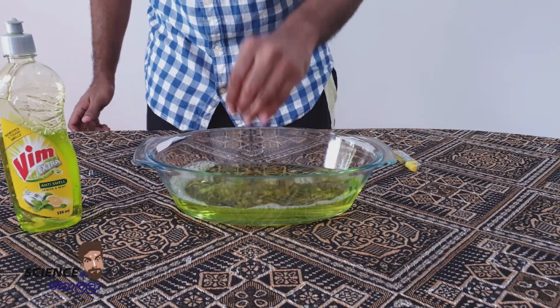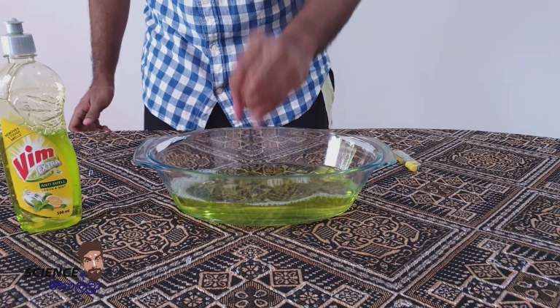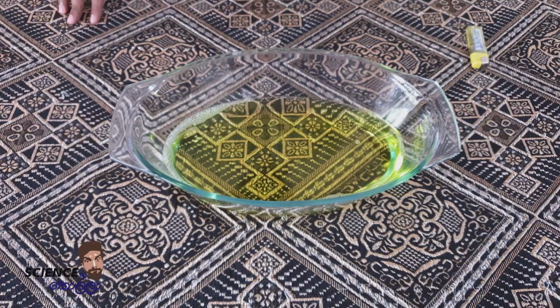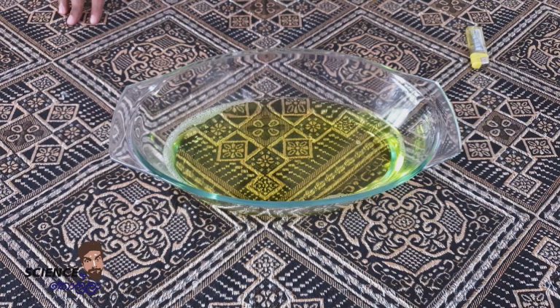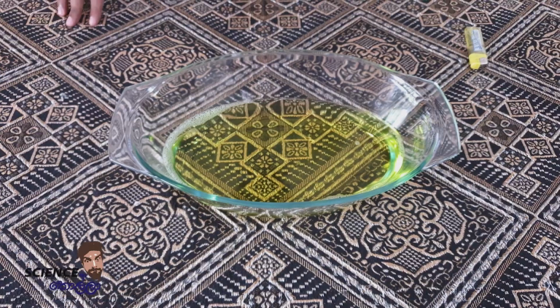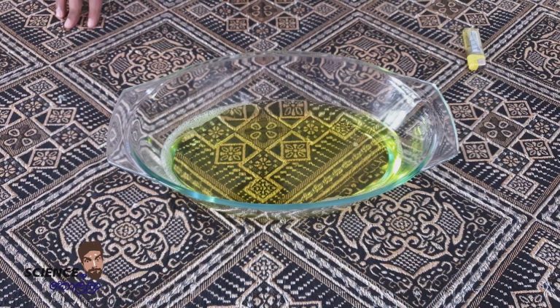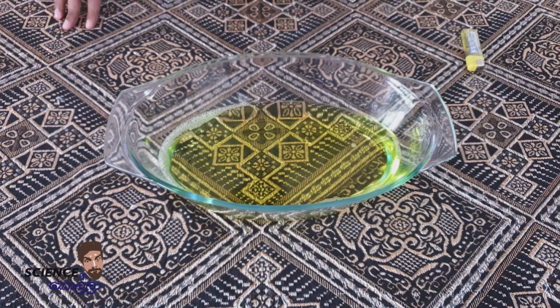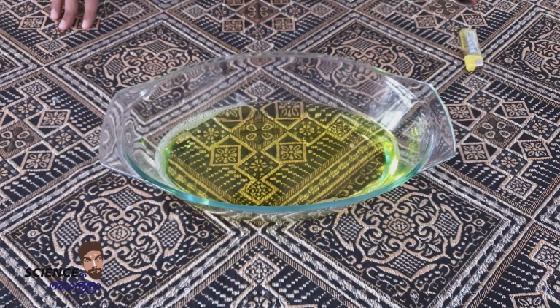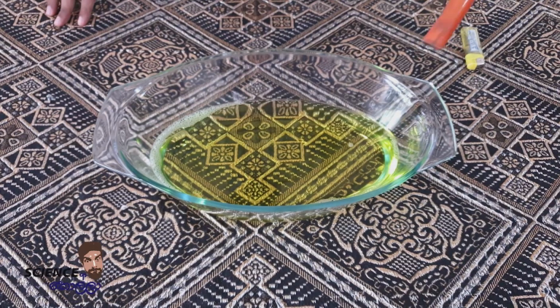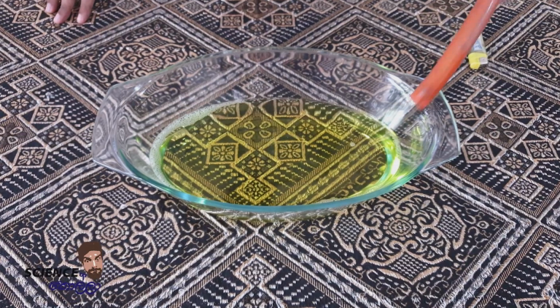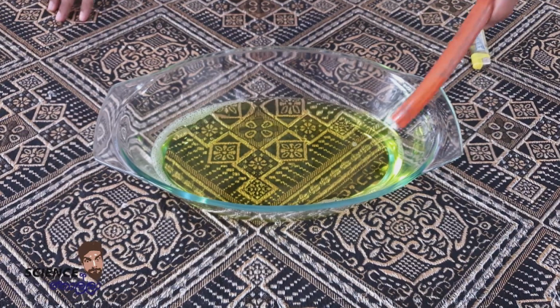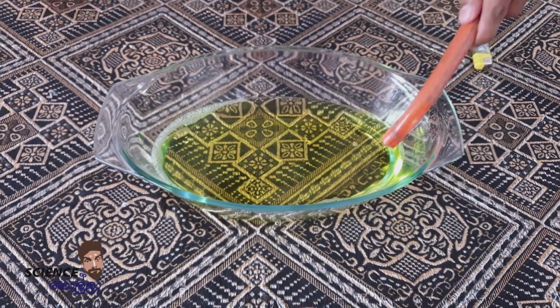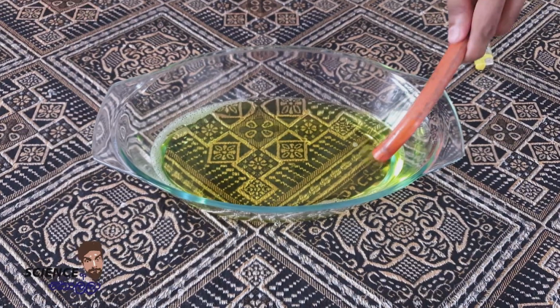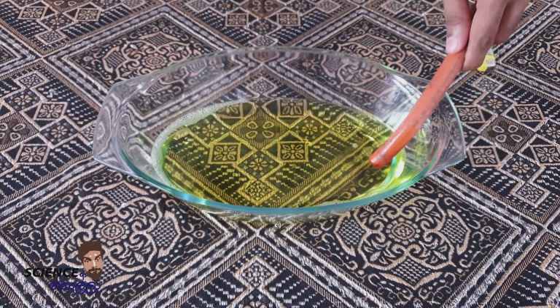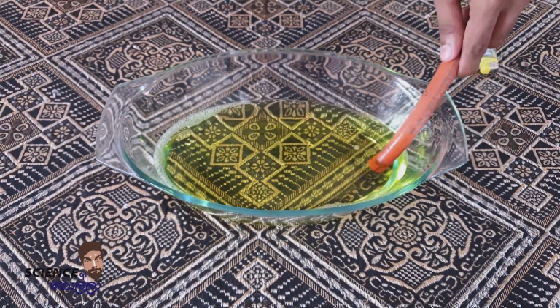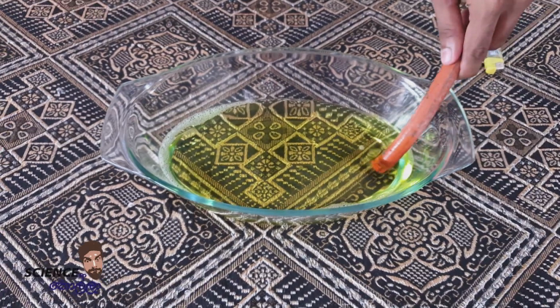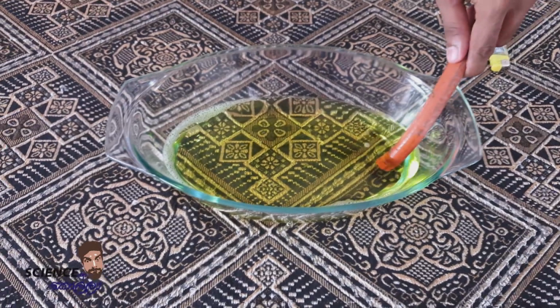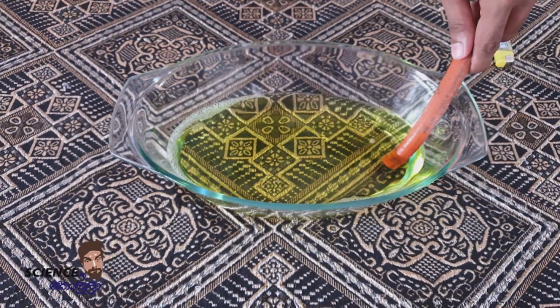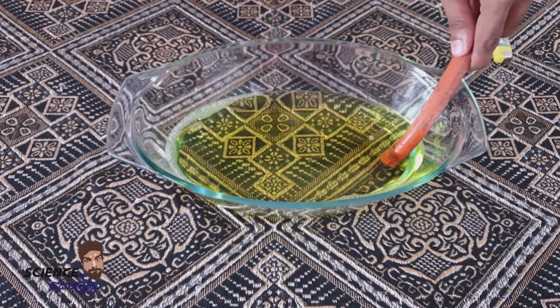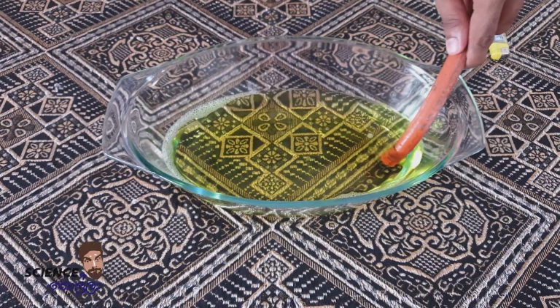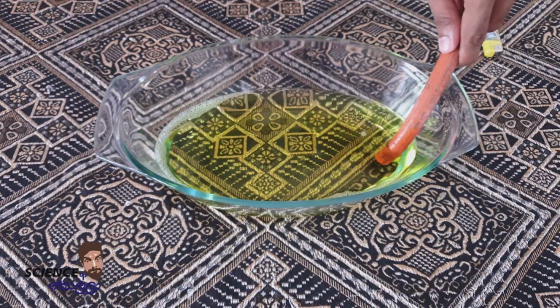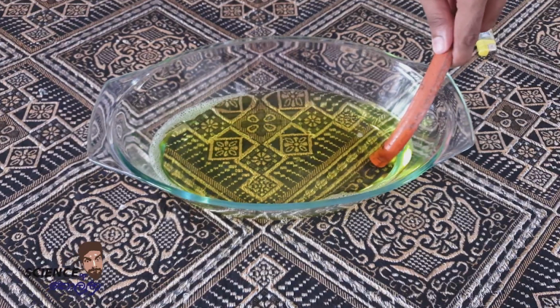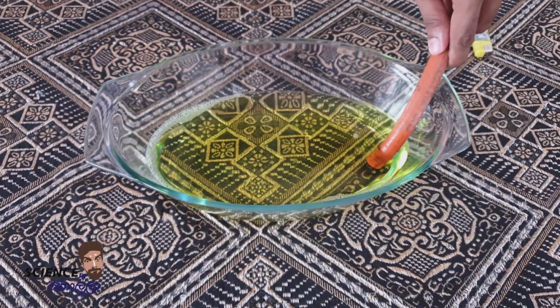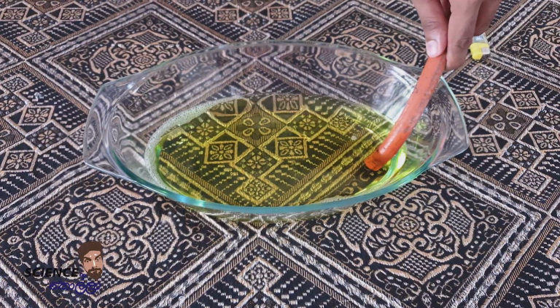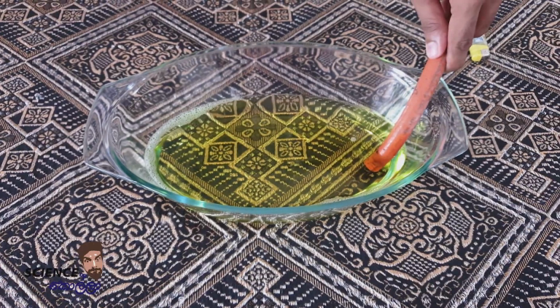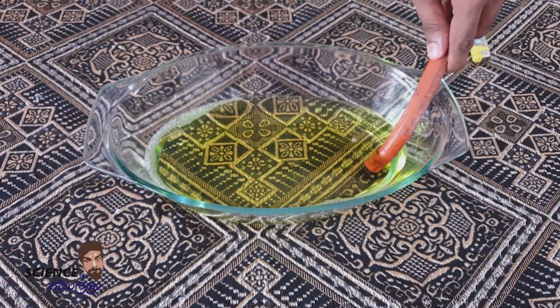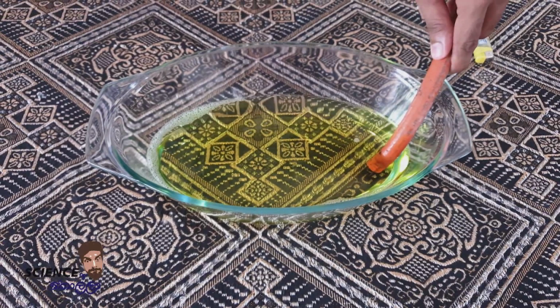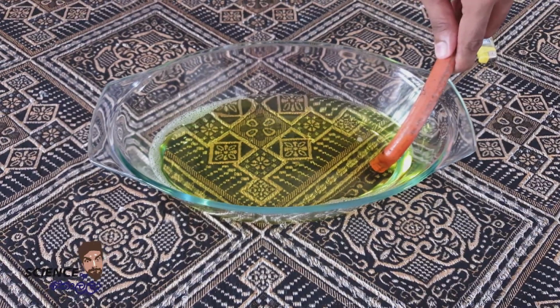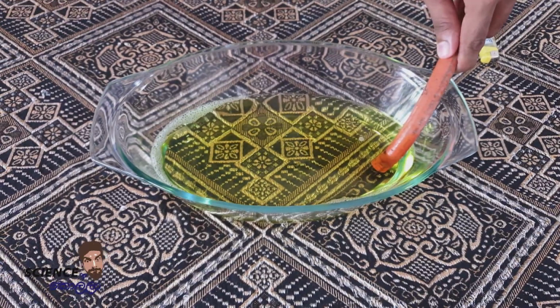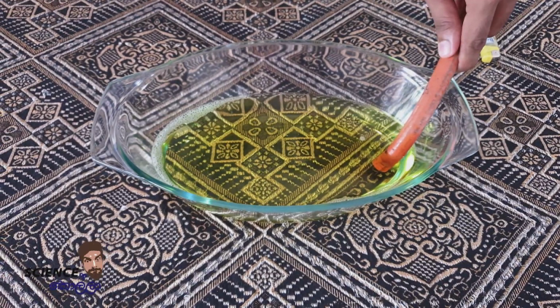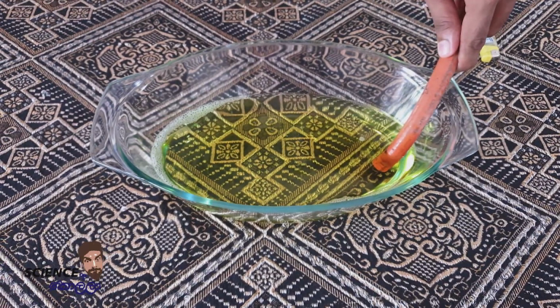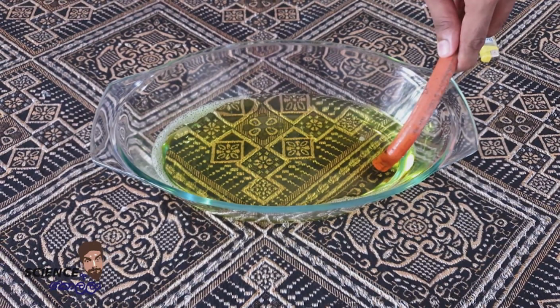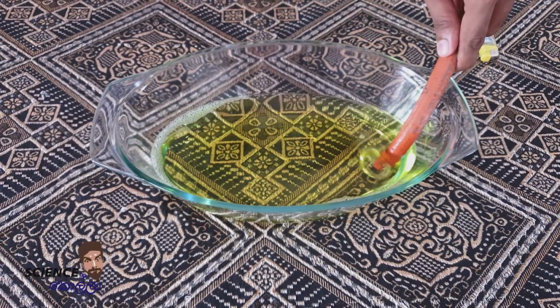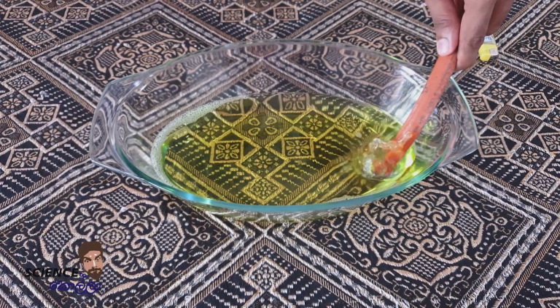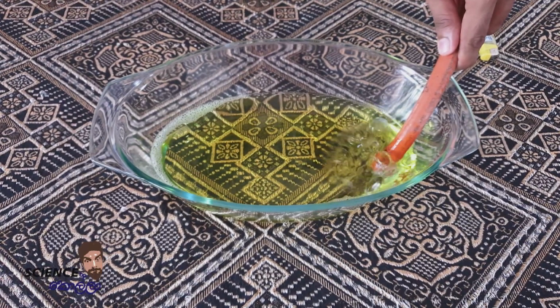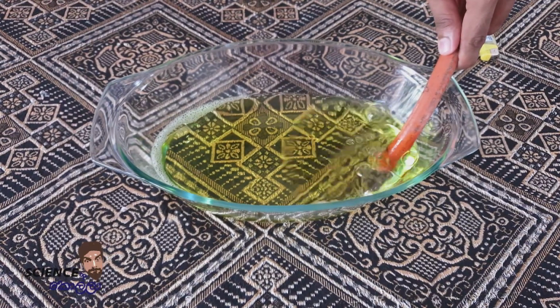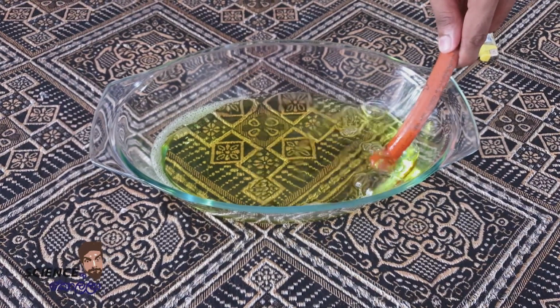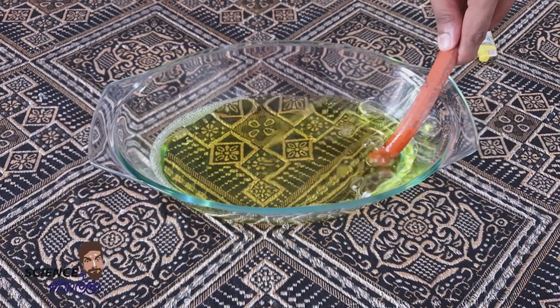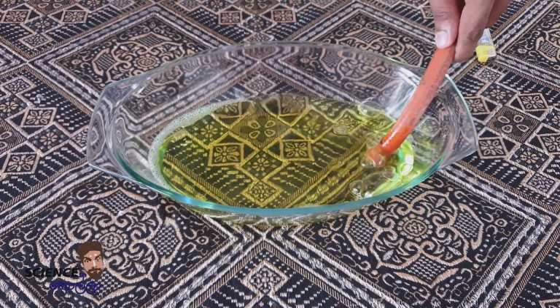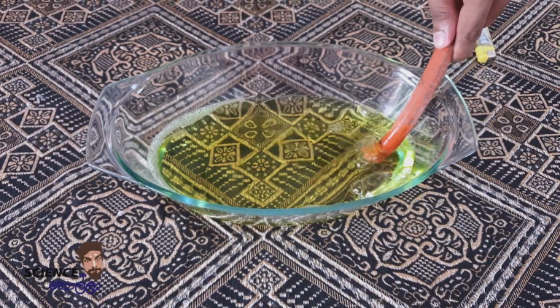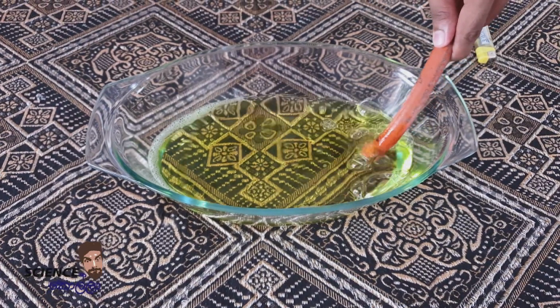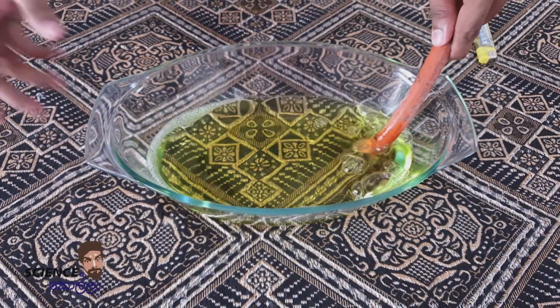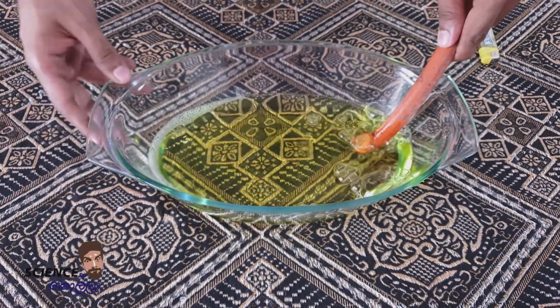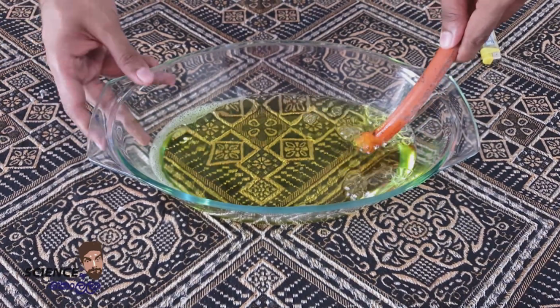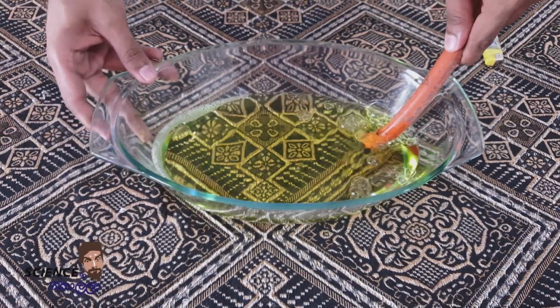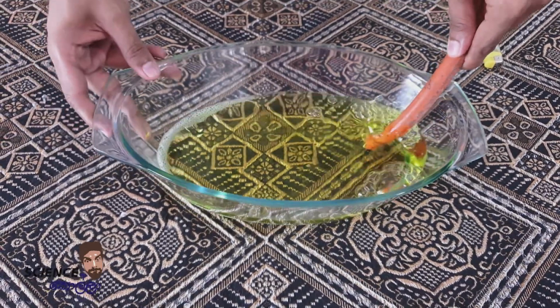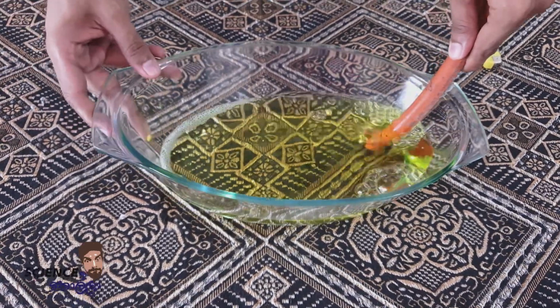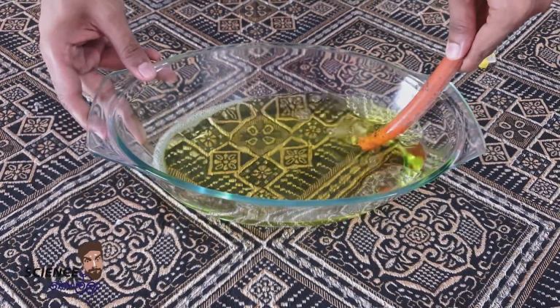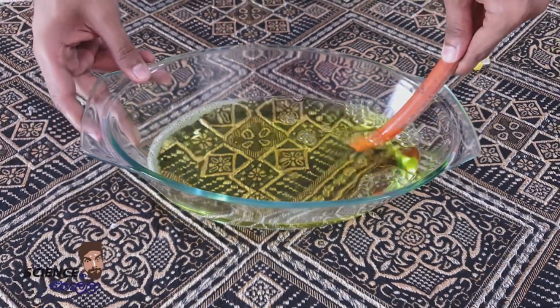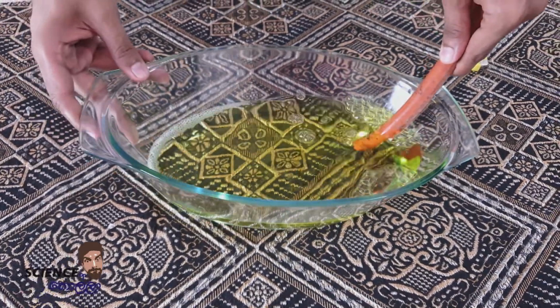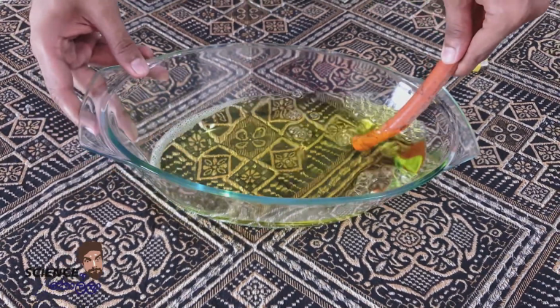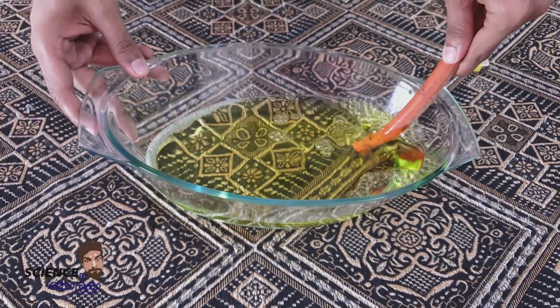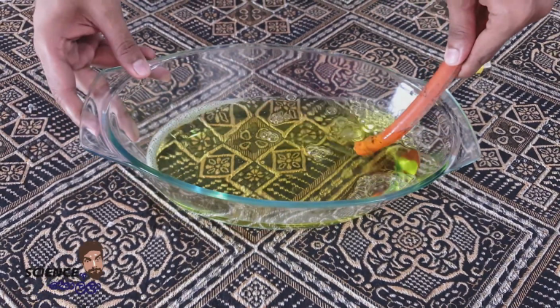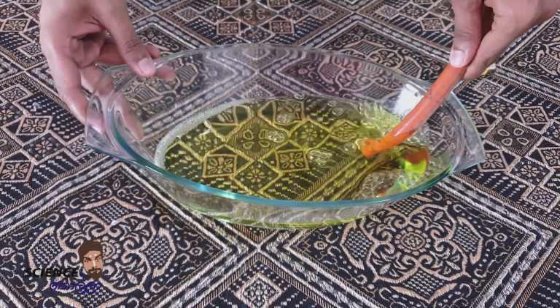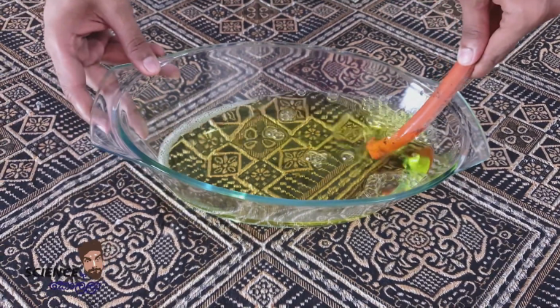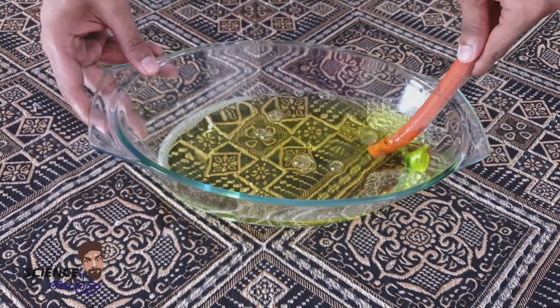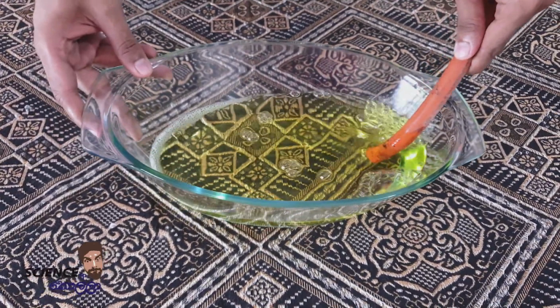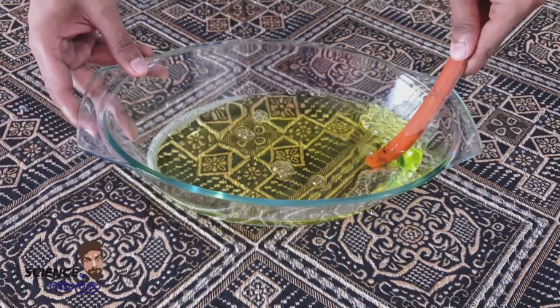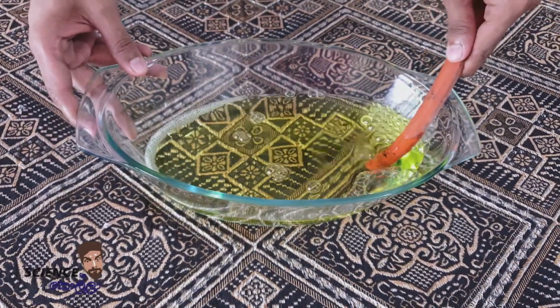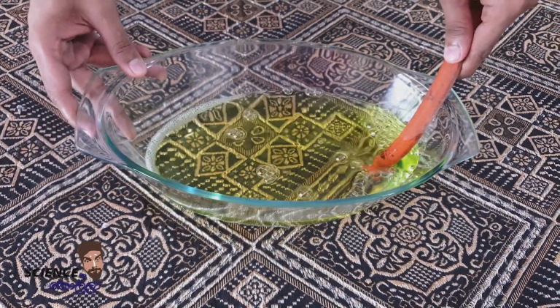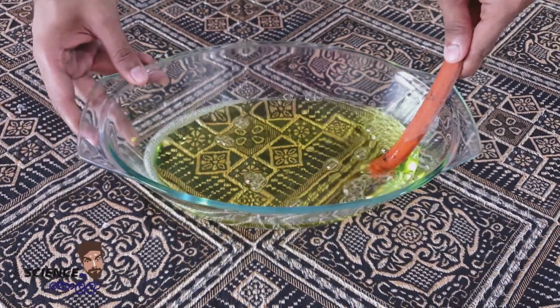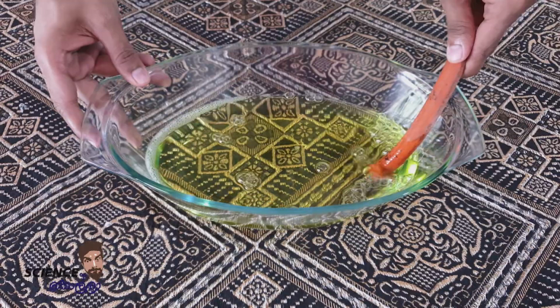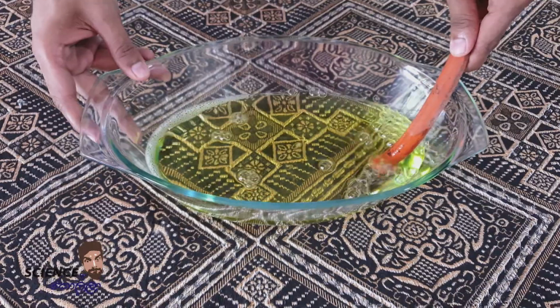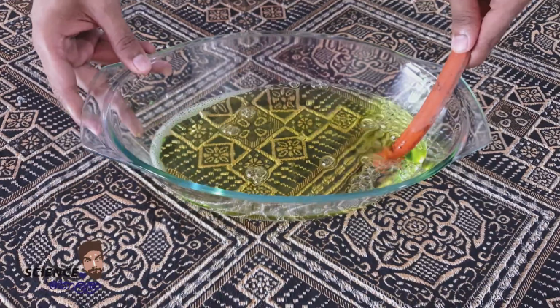Then, add the gas and add the liquid to the gas. Then, add the gas to the pump.